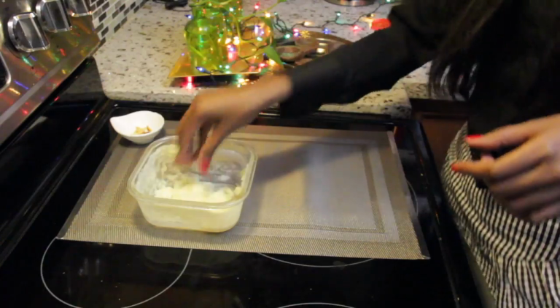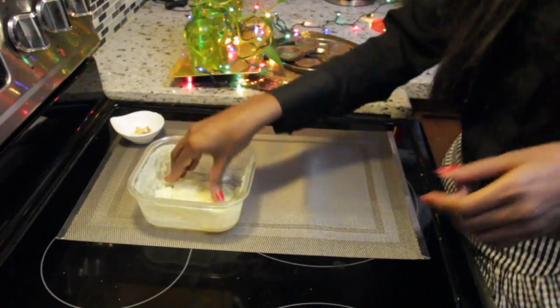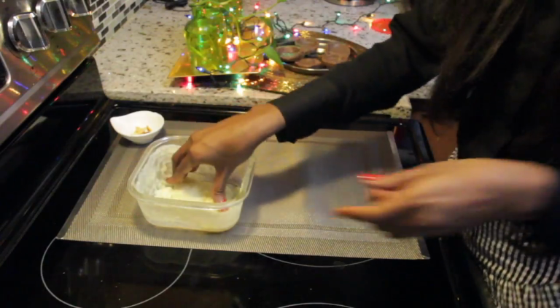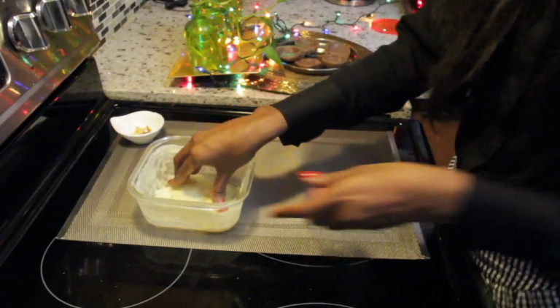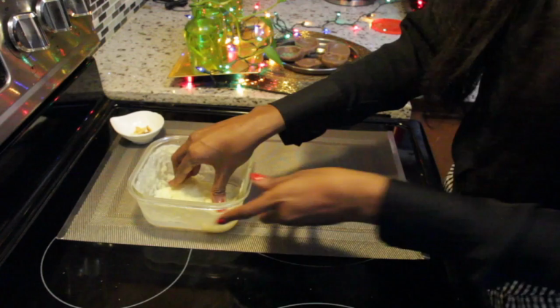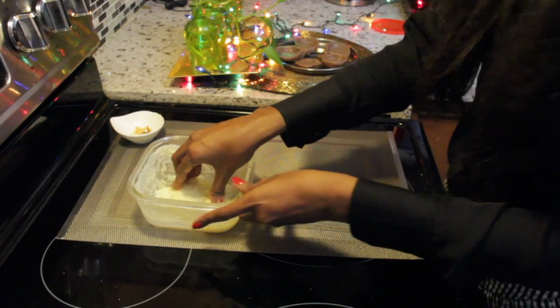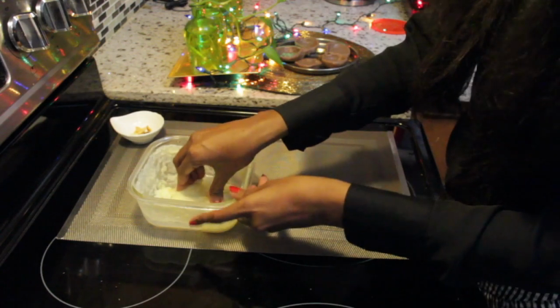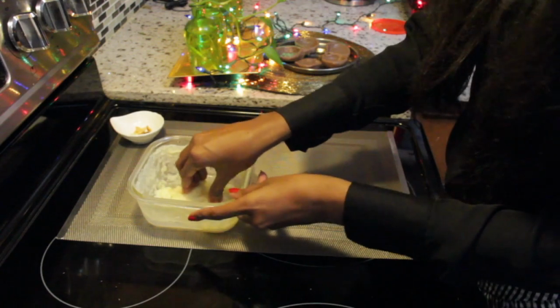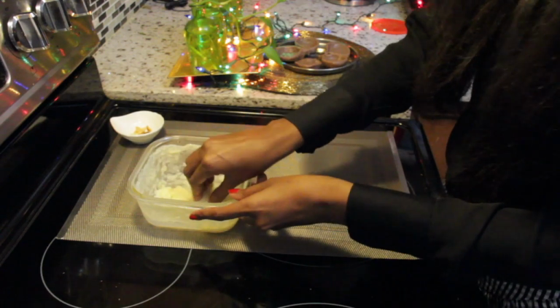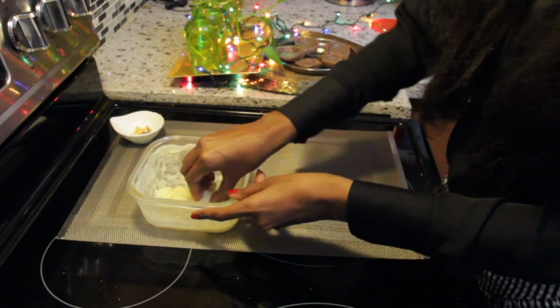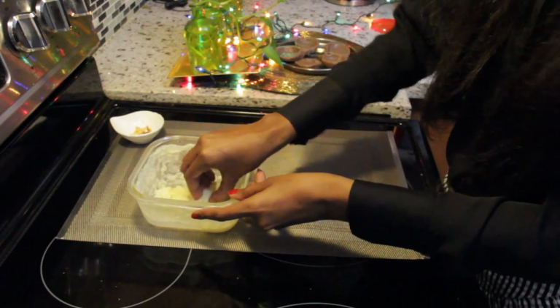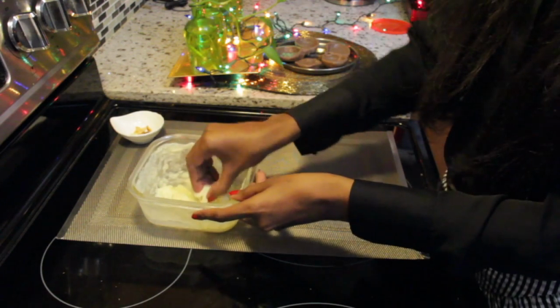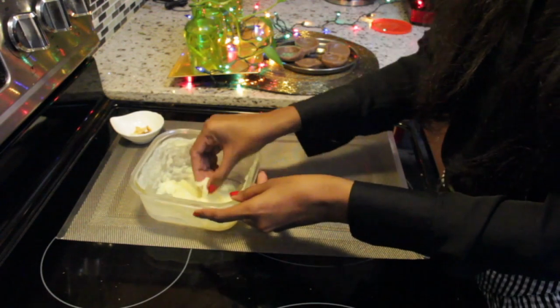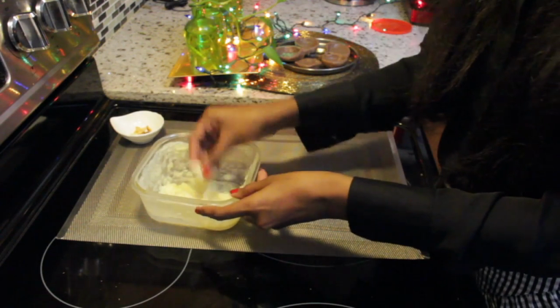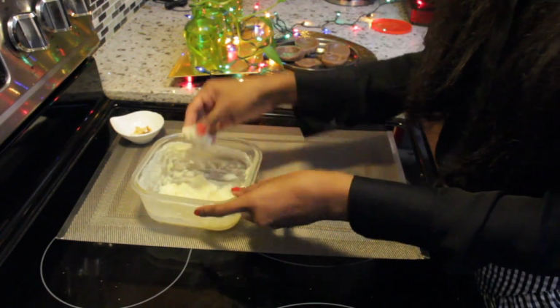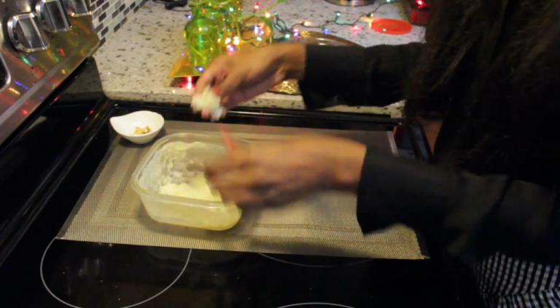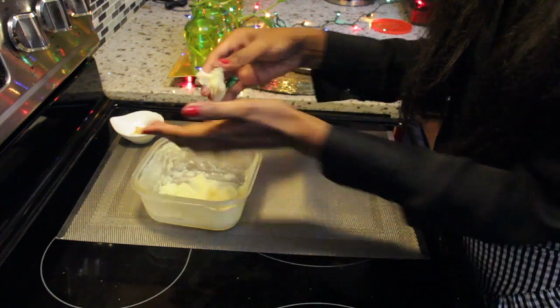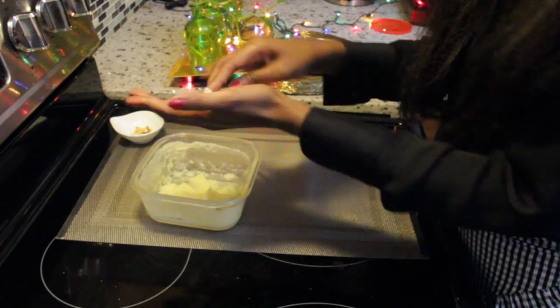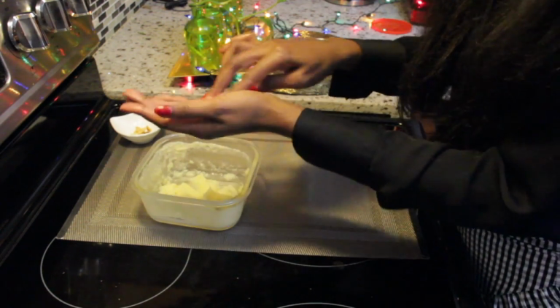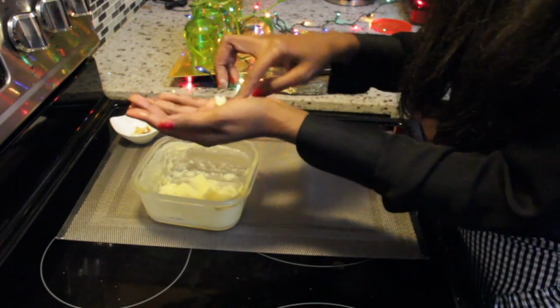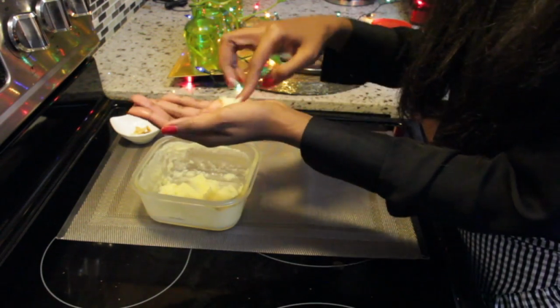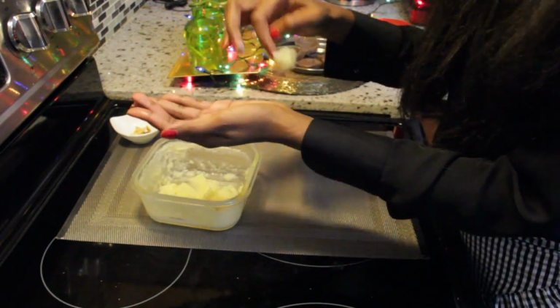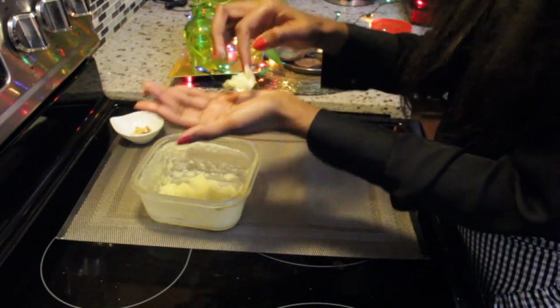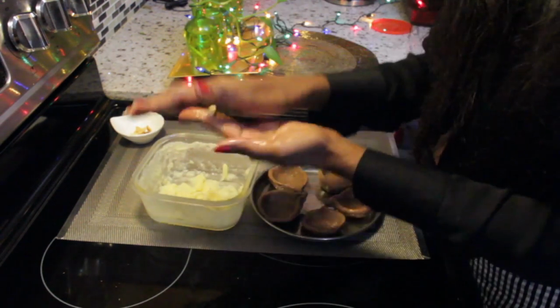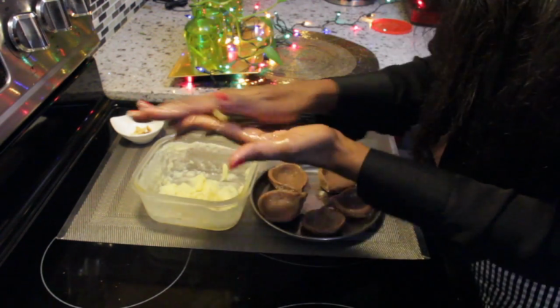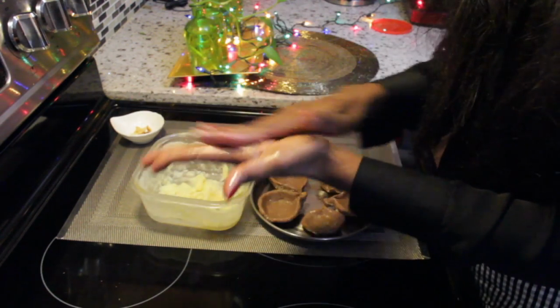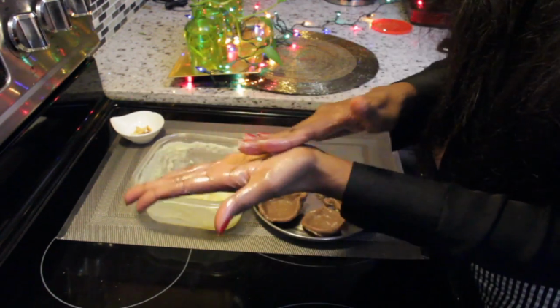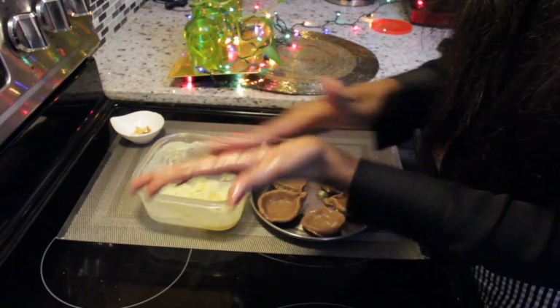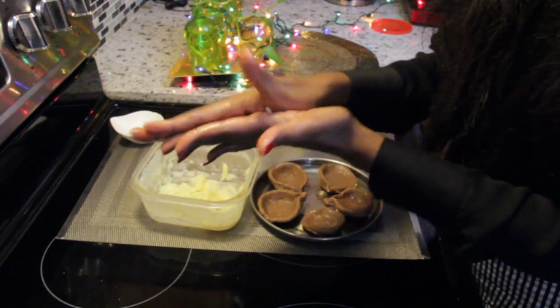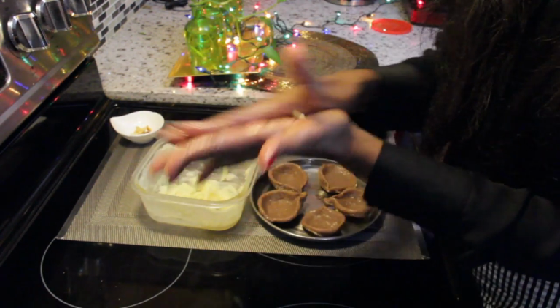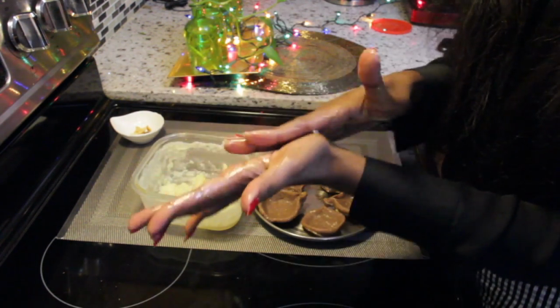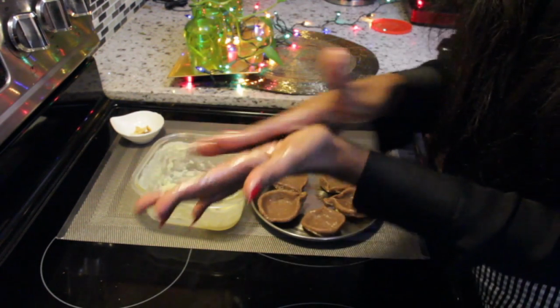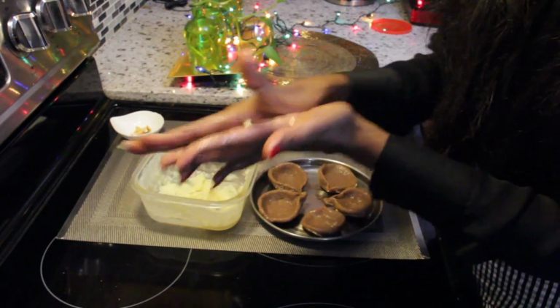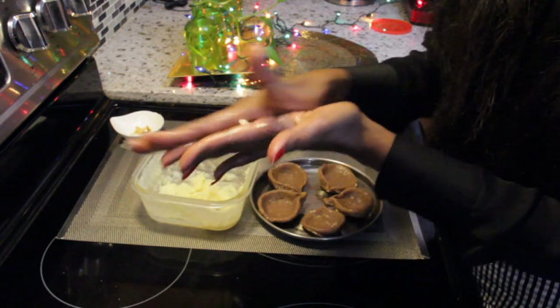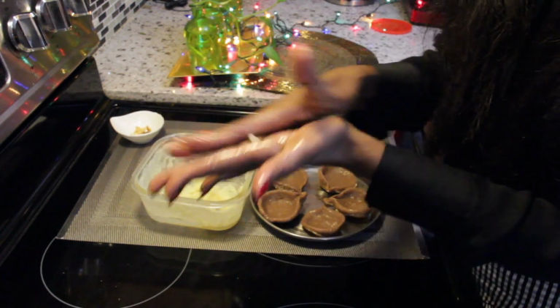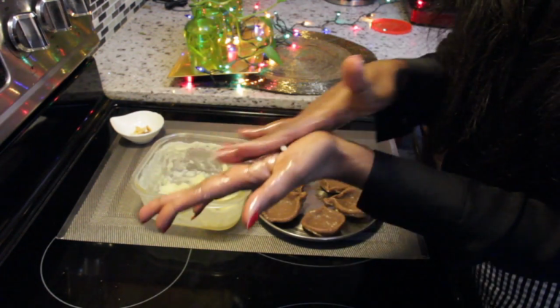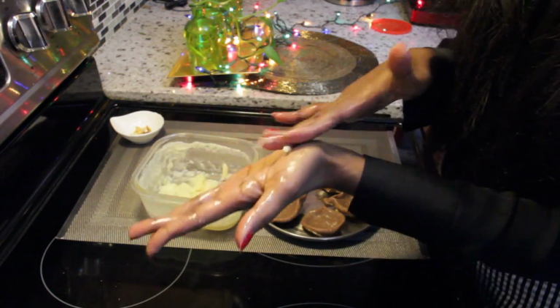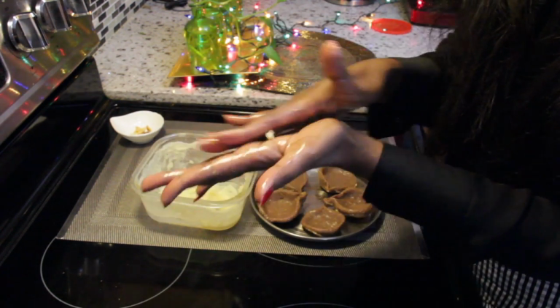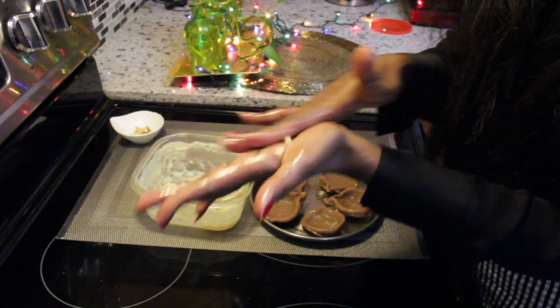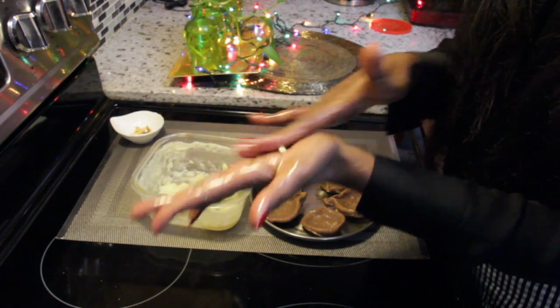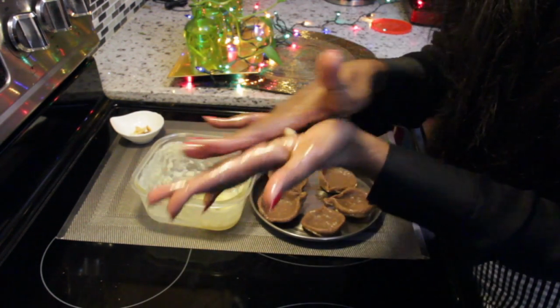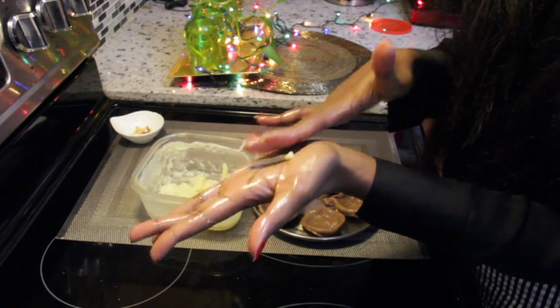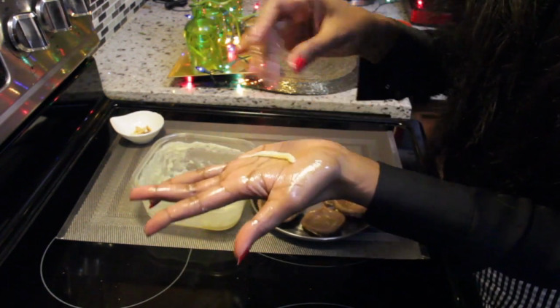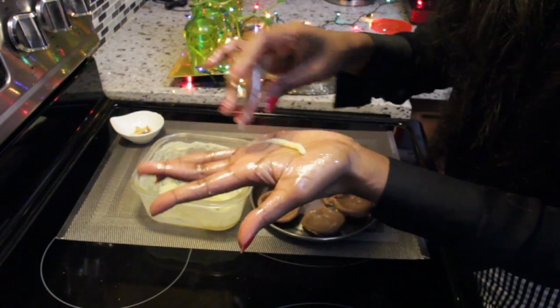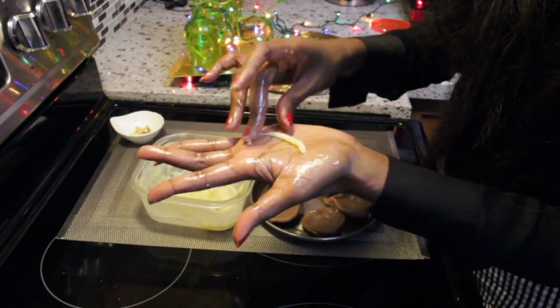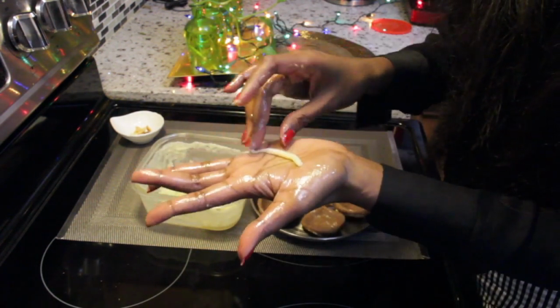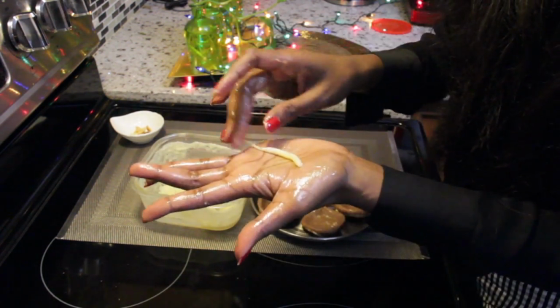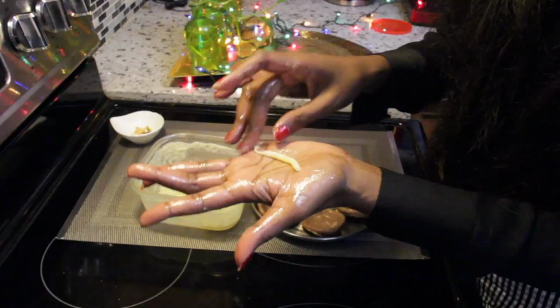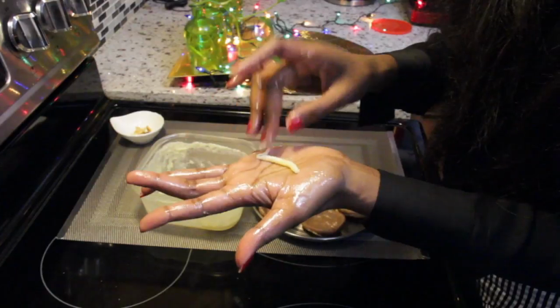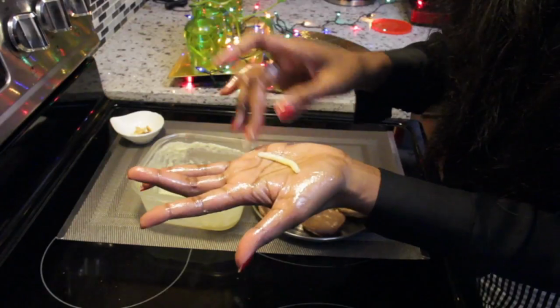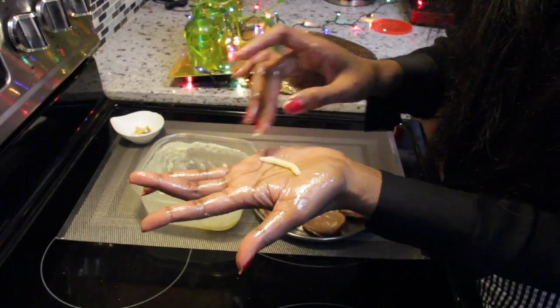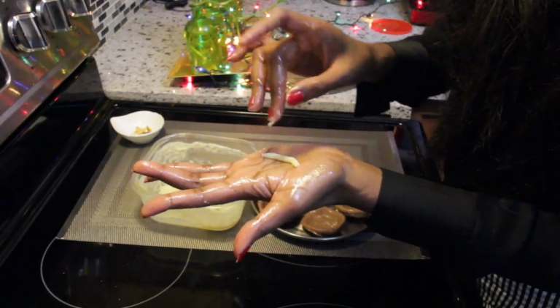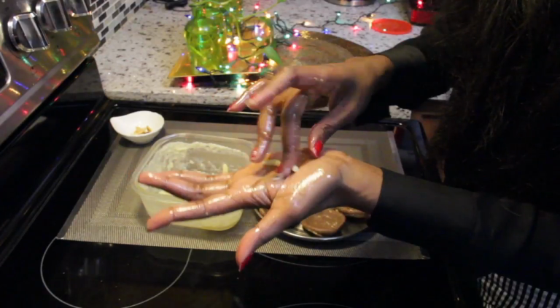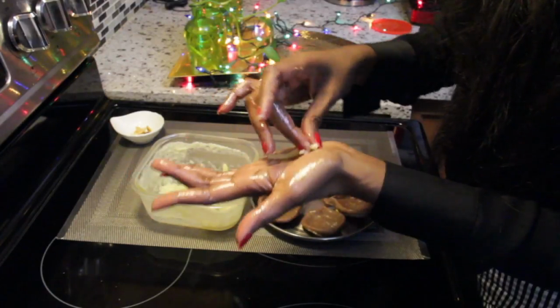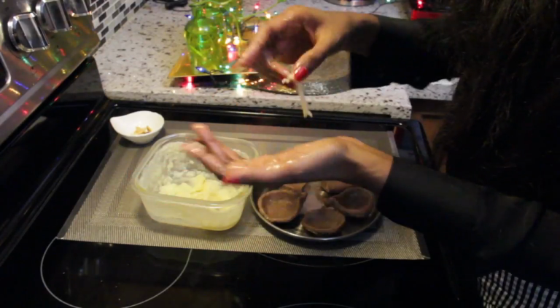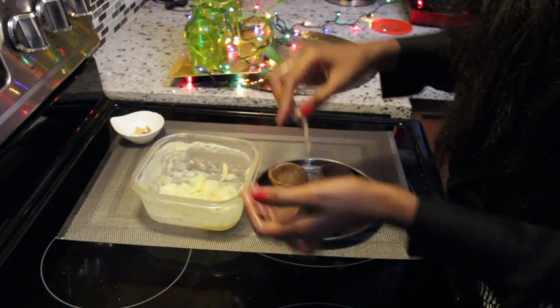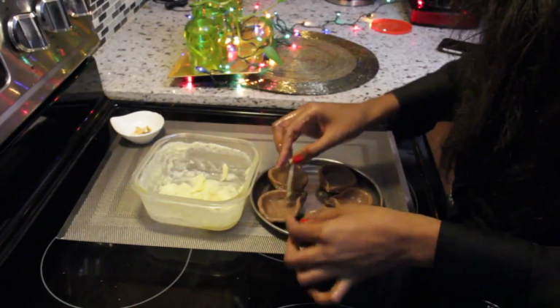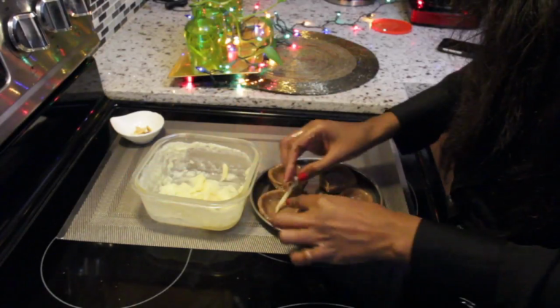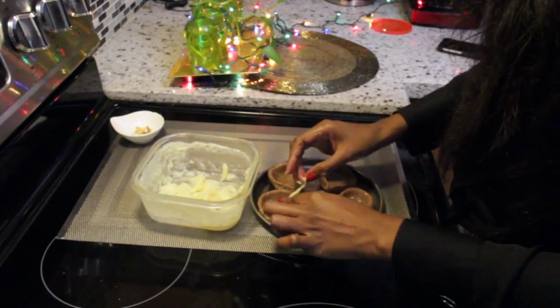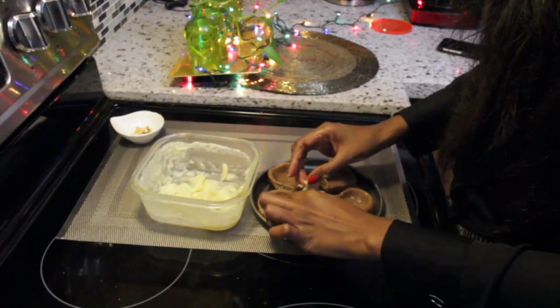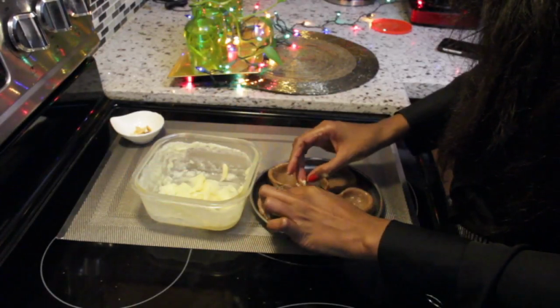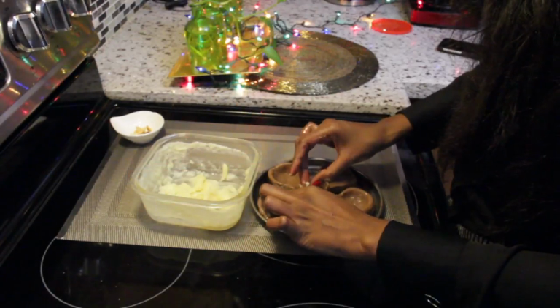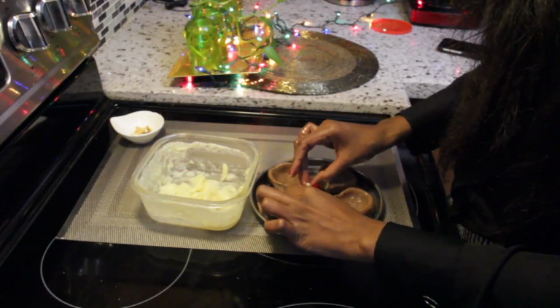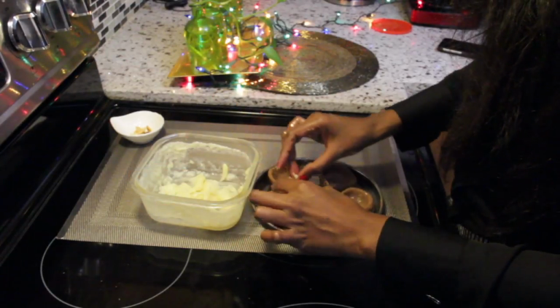Now to make the wicks for the Diyas, keep rolling the white mixture and make the wicks, then place them in the center of the Diyas.